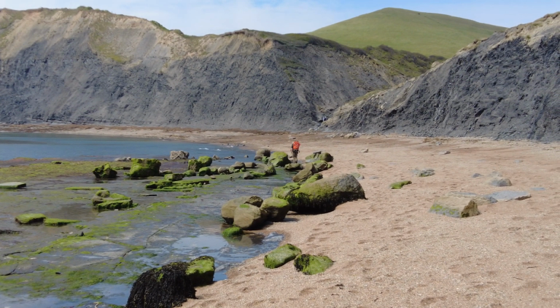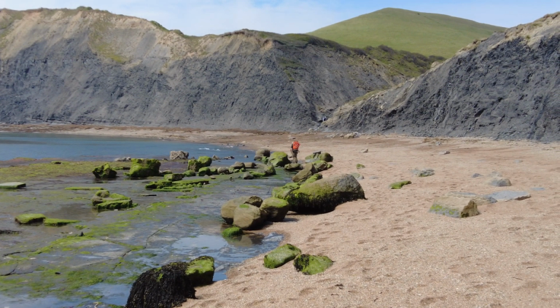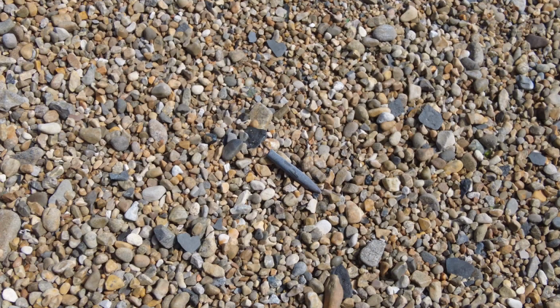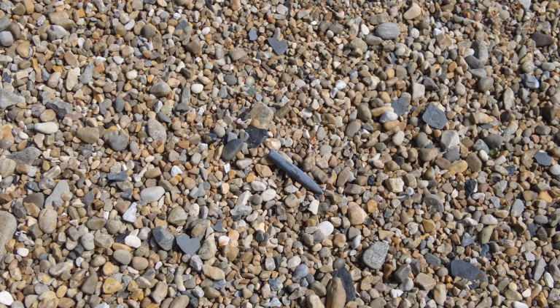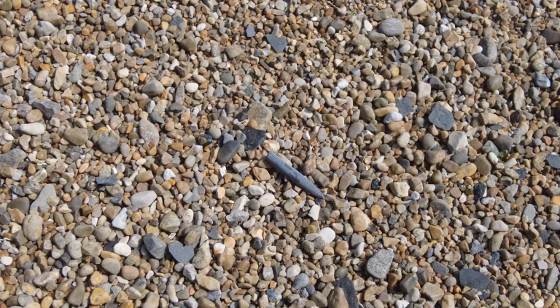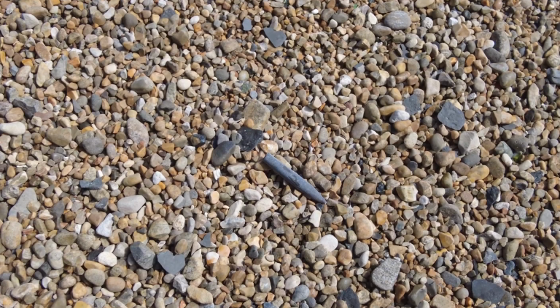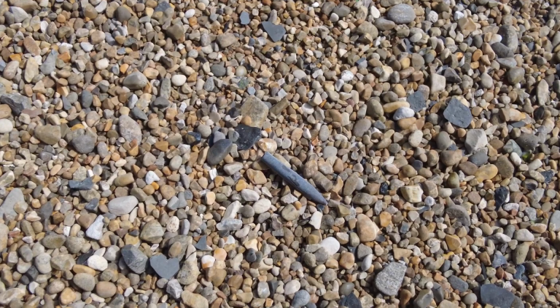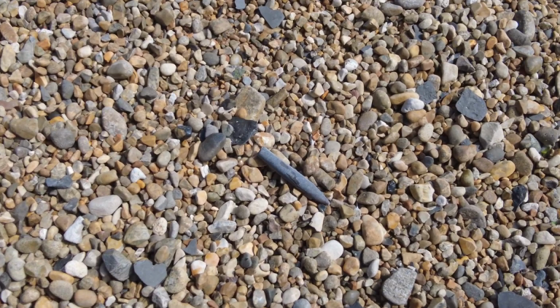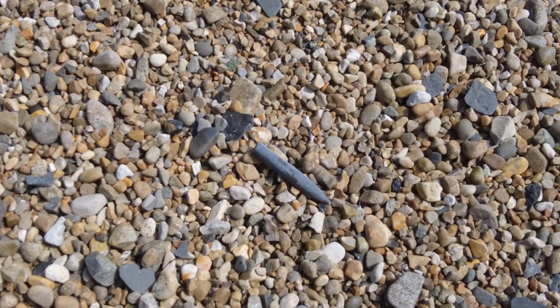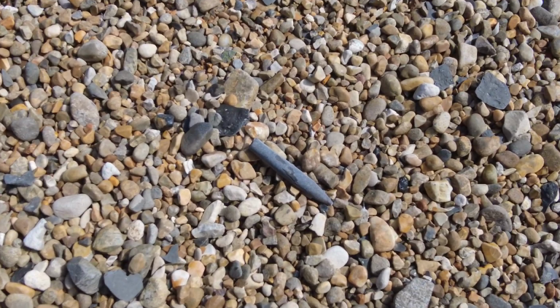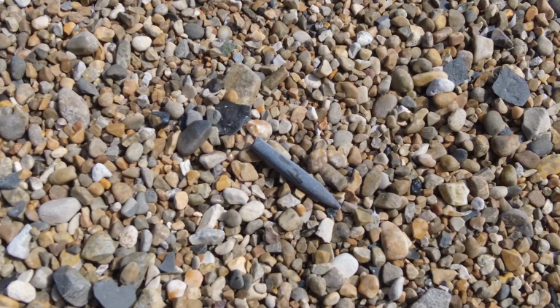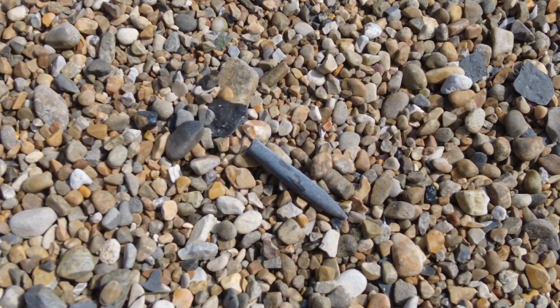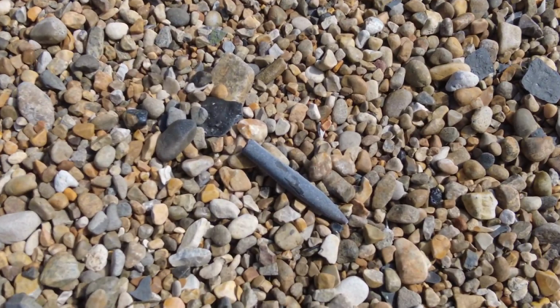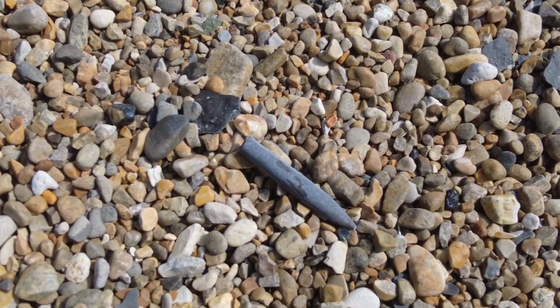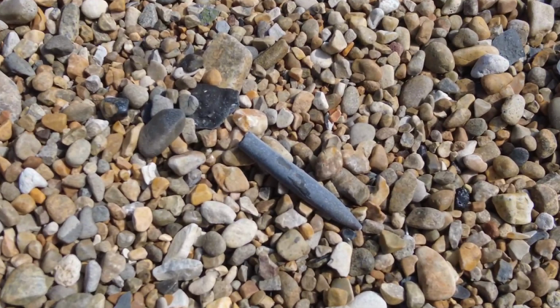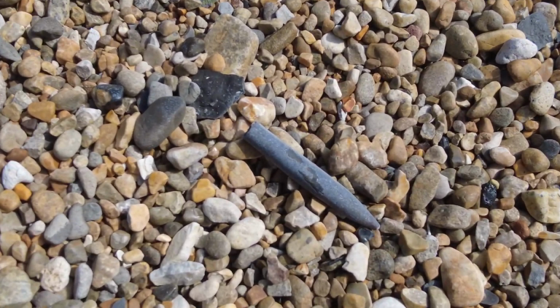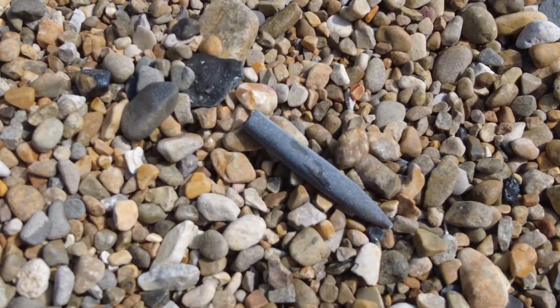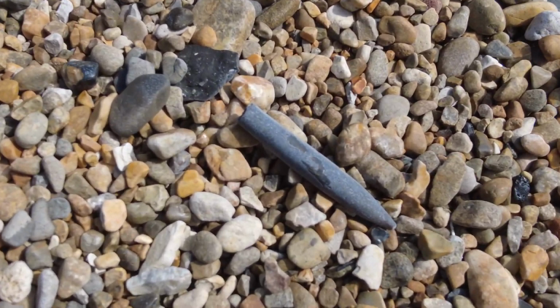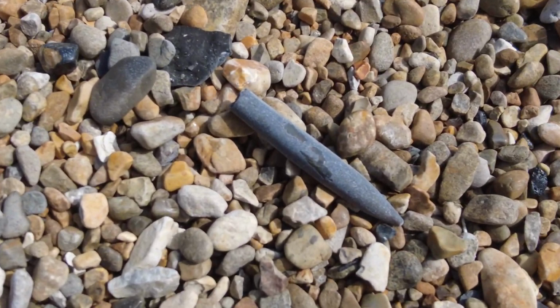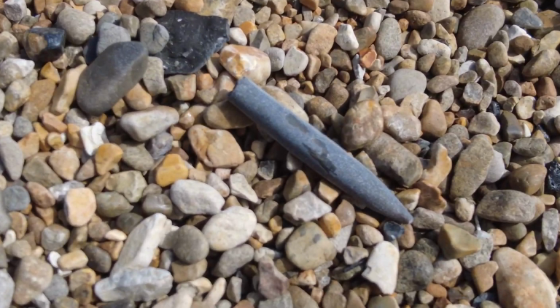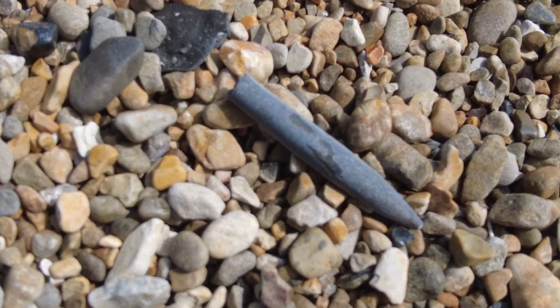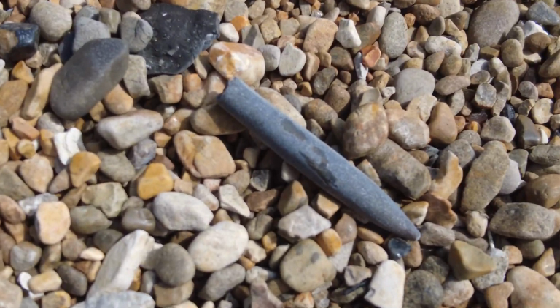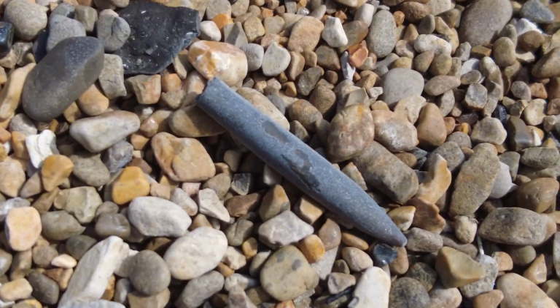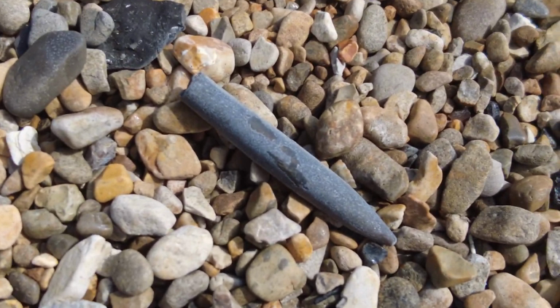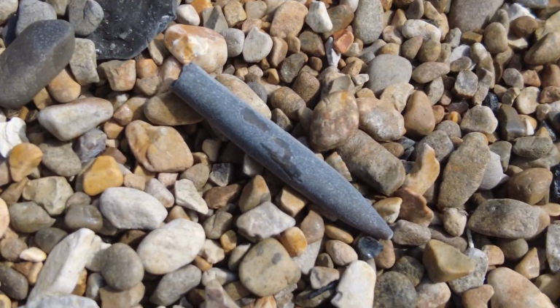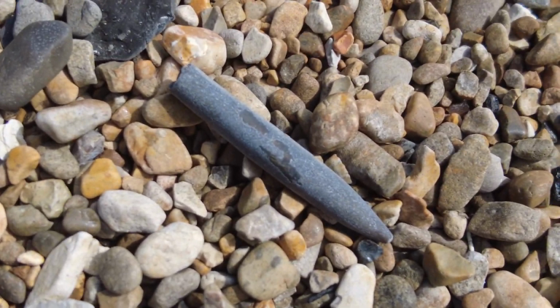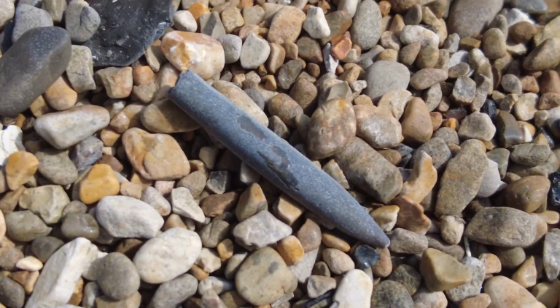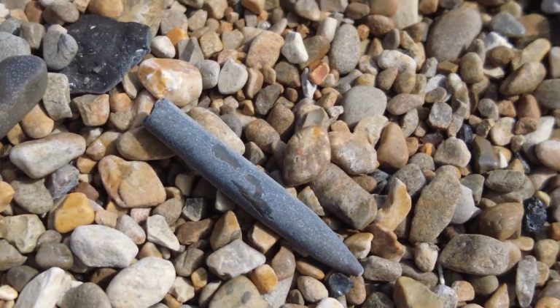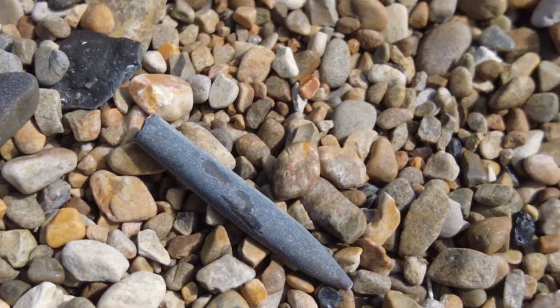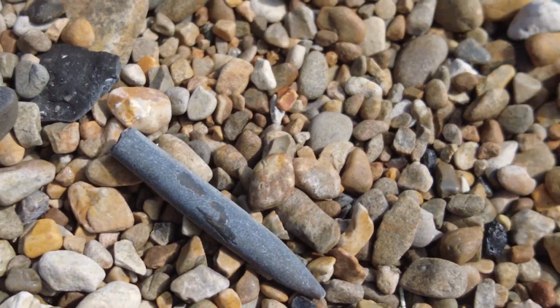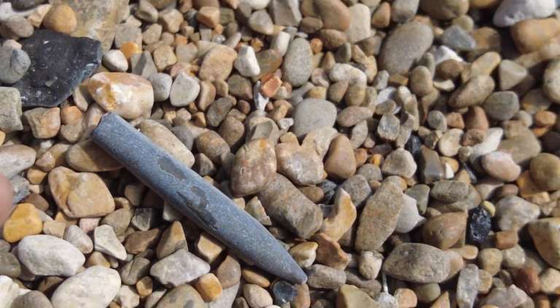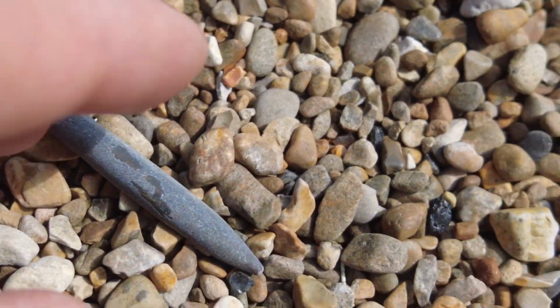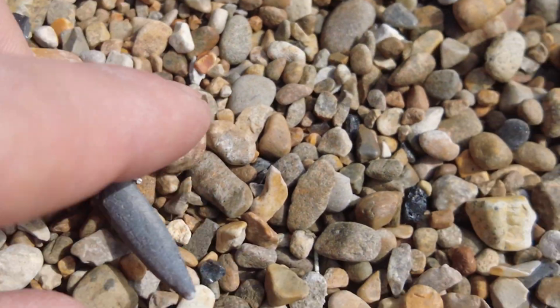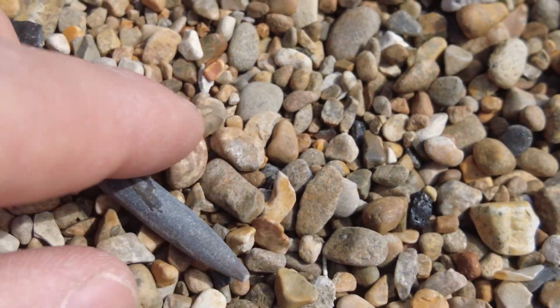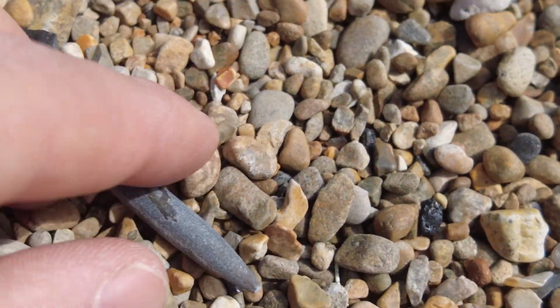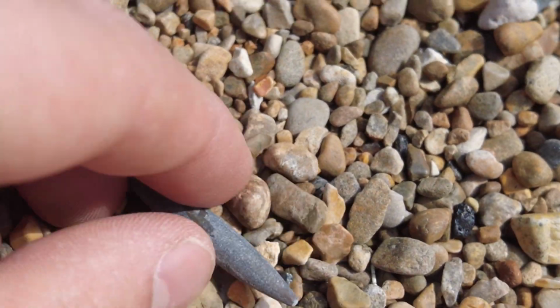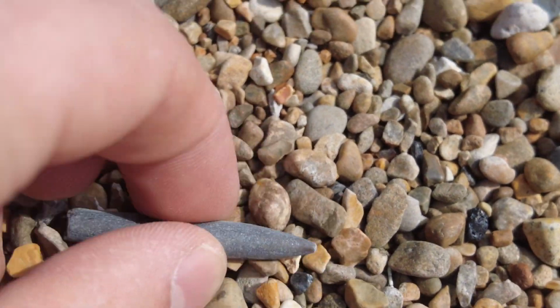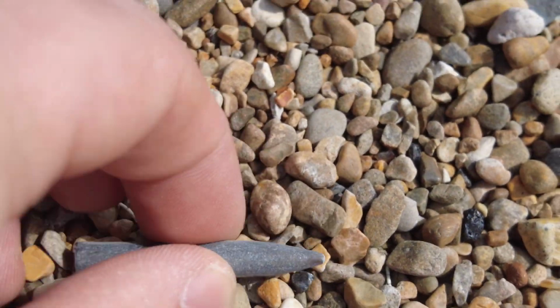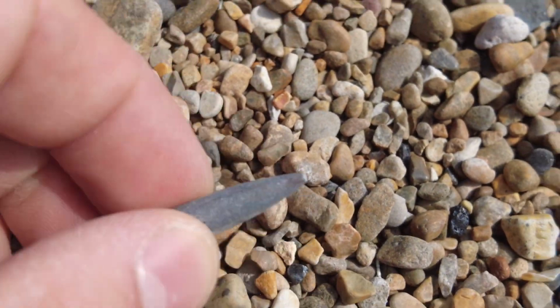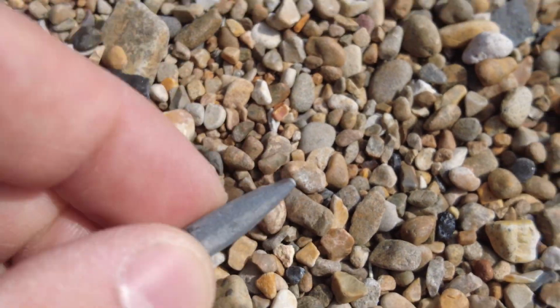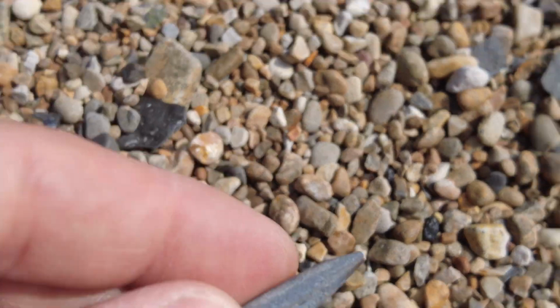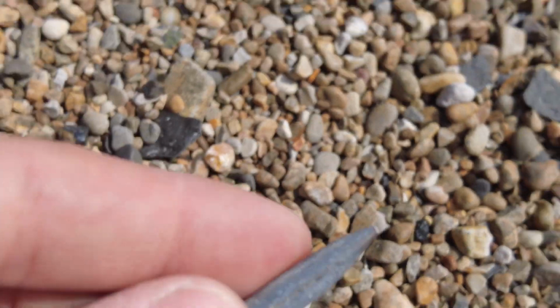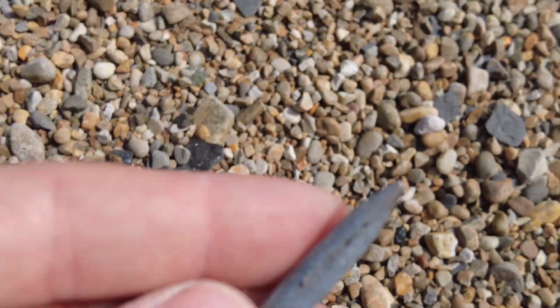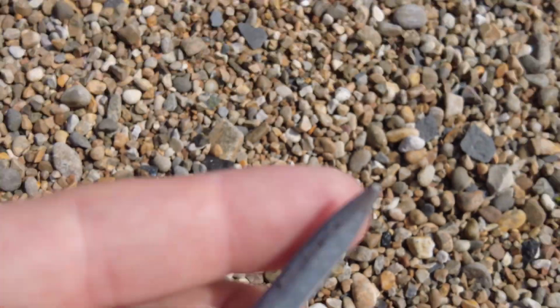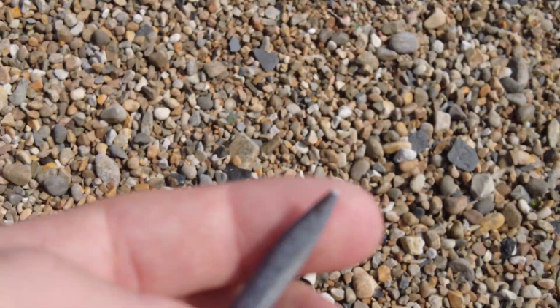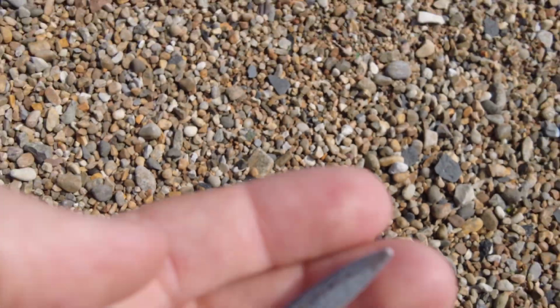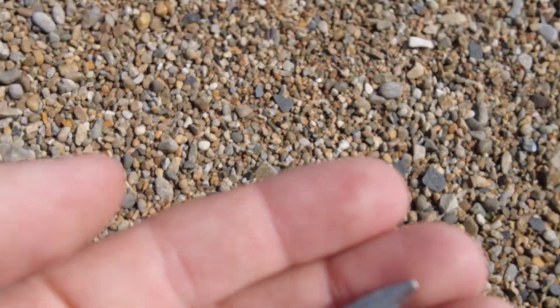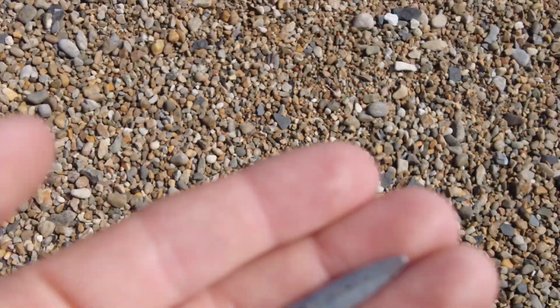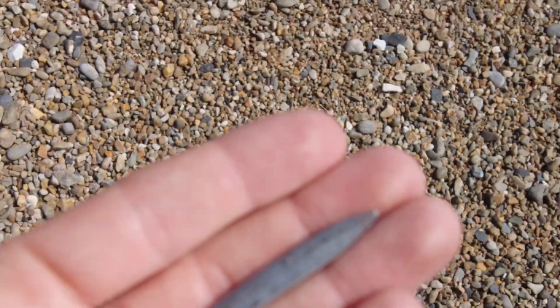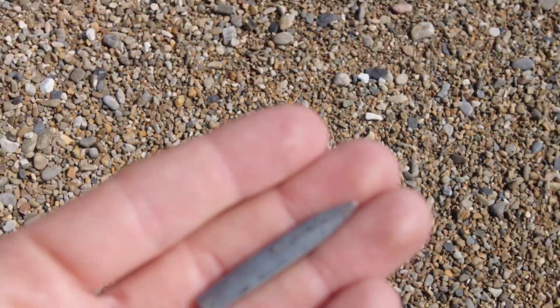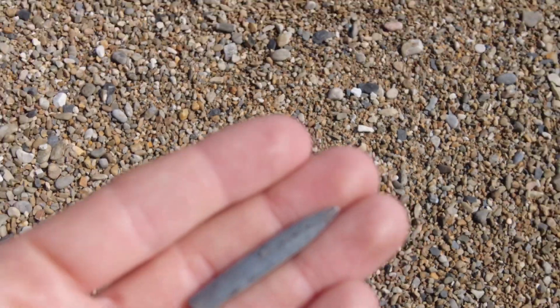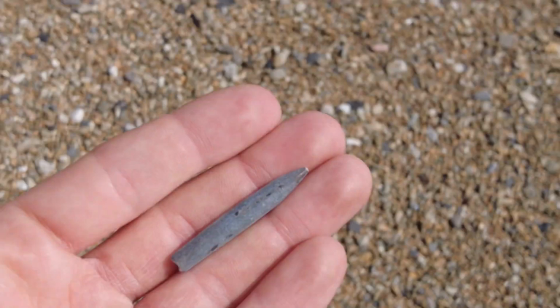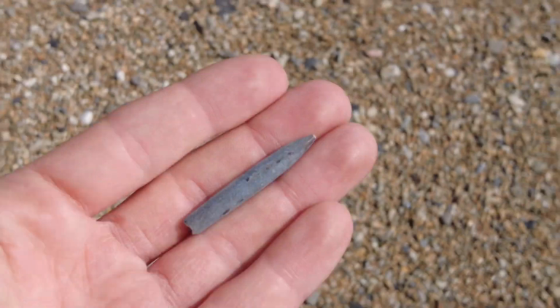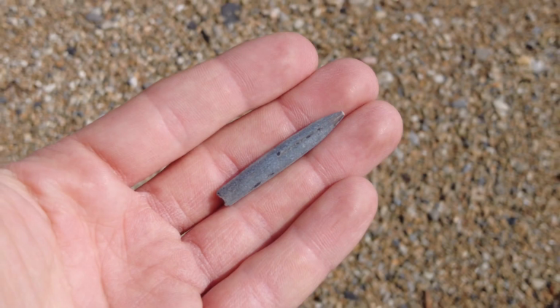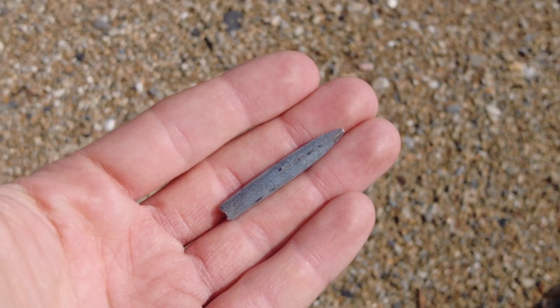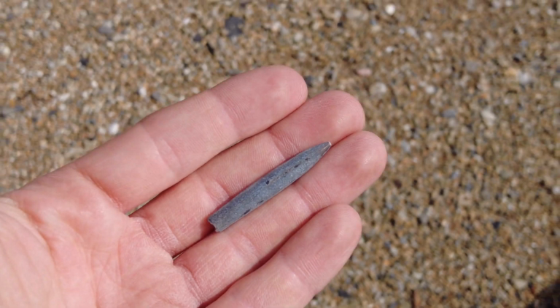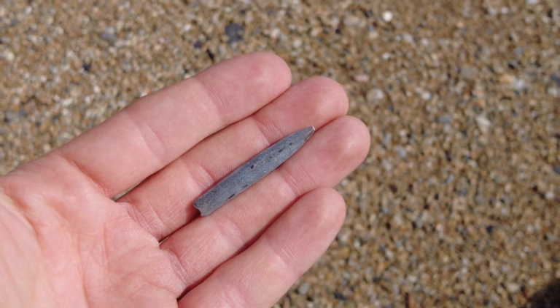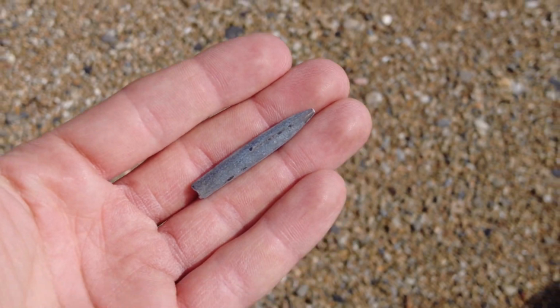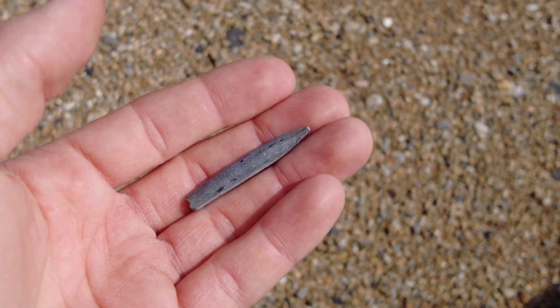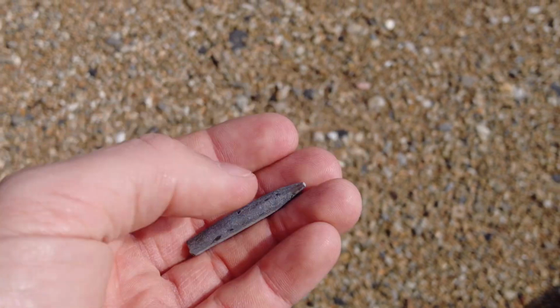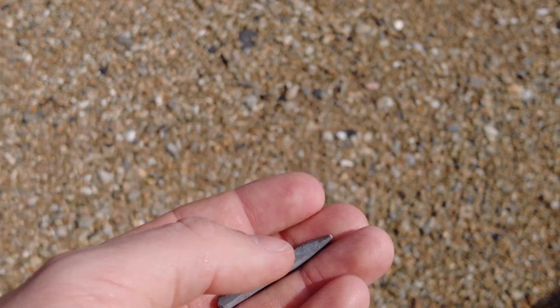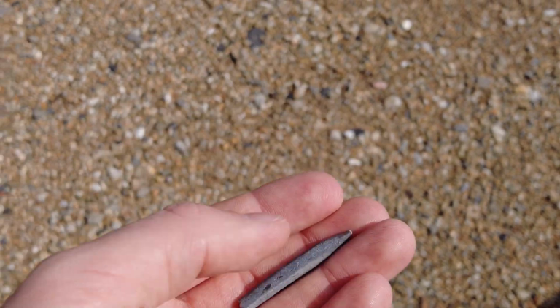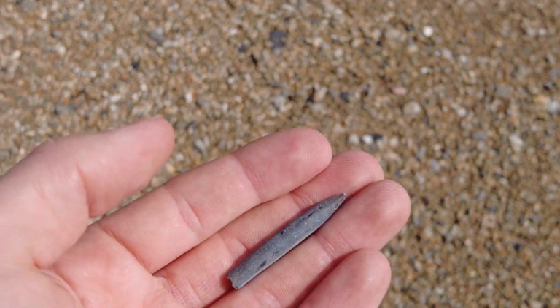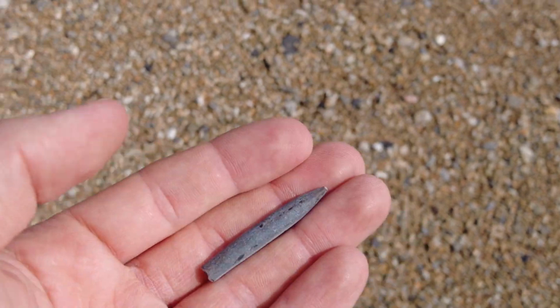Very small belemnite. You only find them occasionally — quite rare actually in the area — and there's one amongst the shingle.